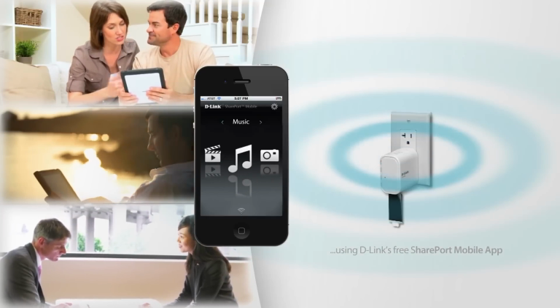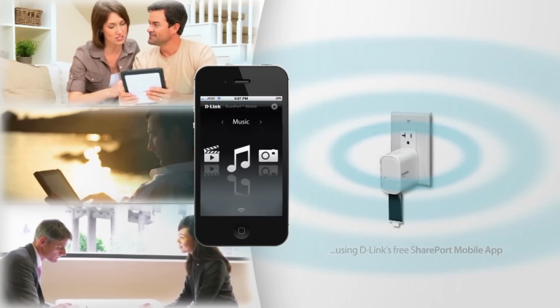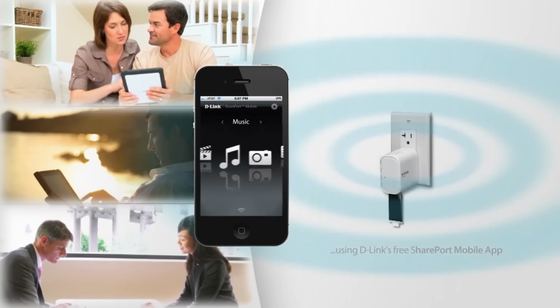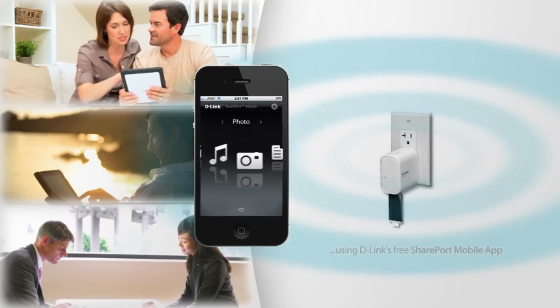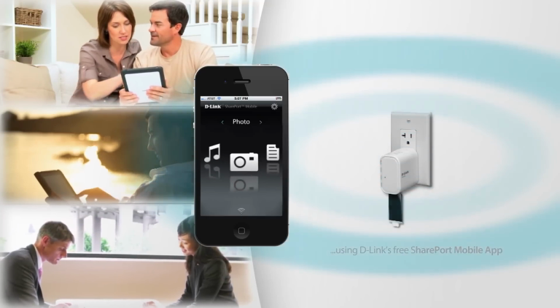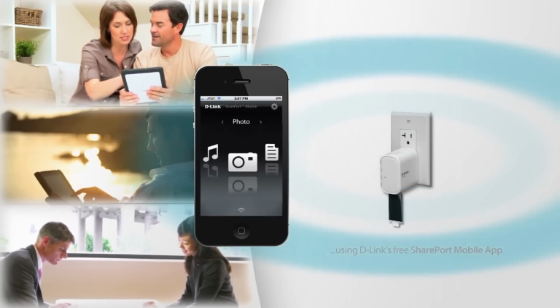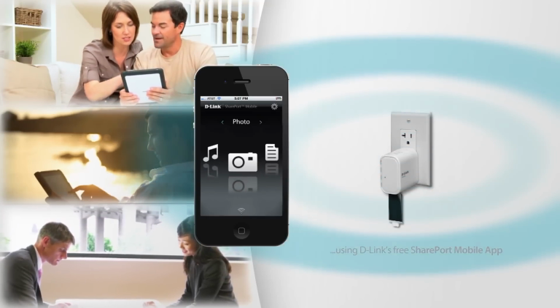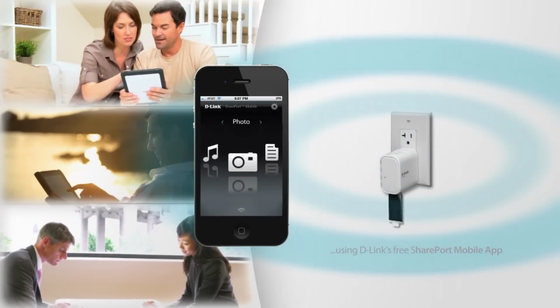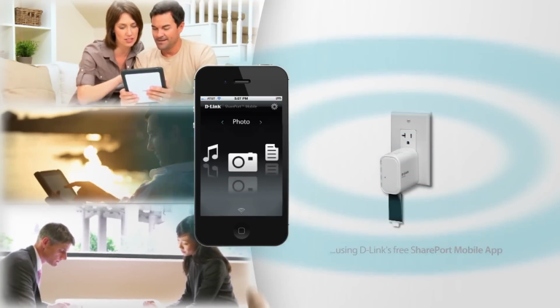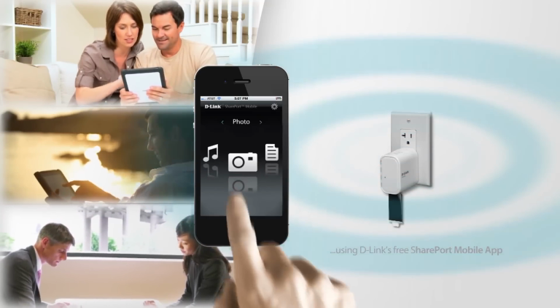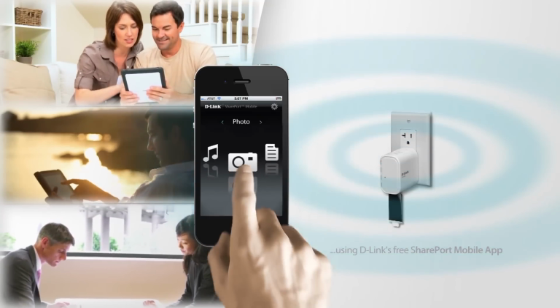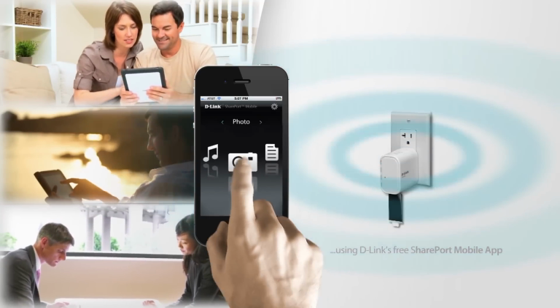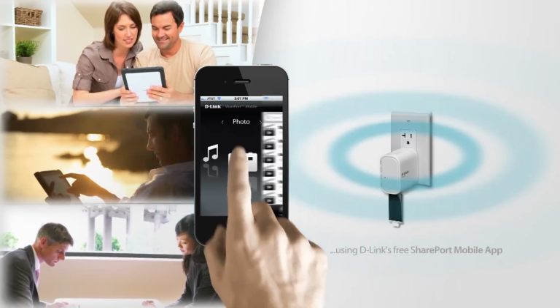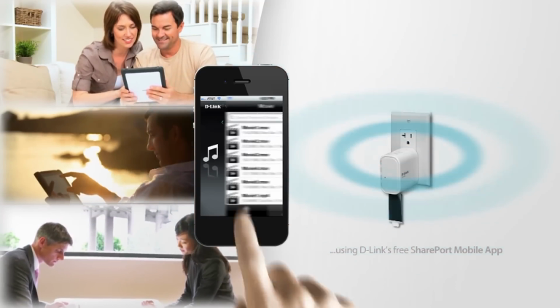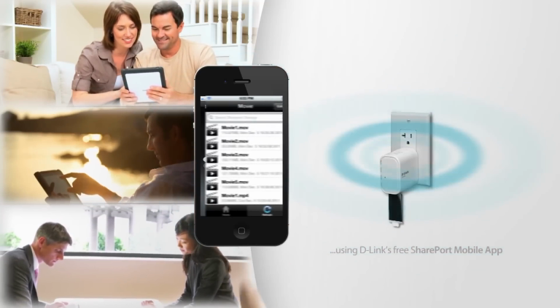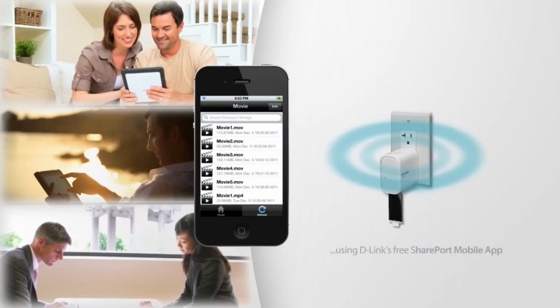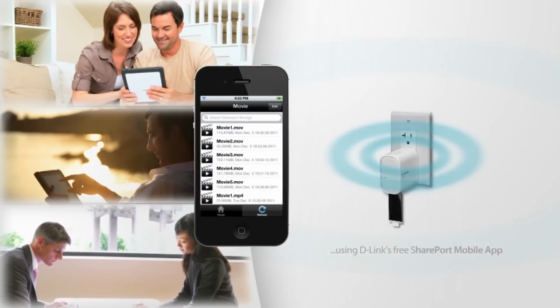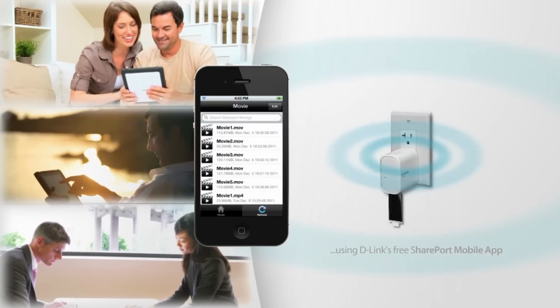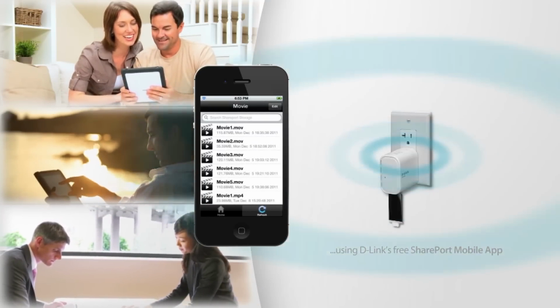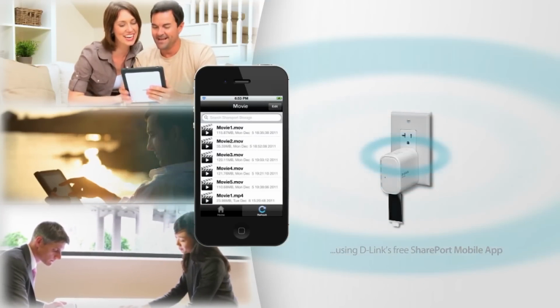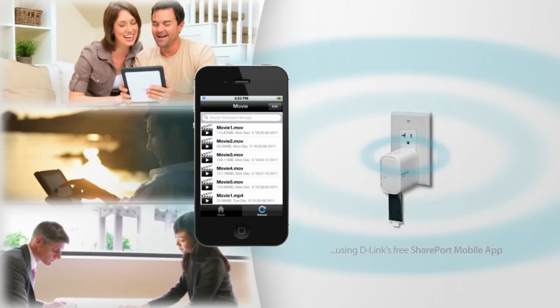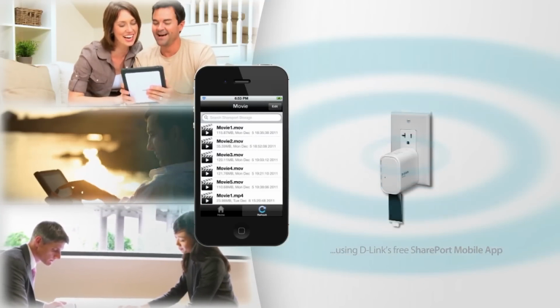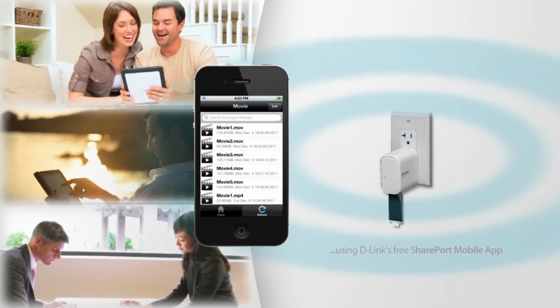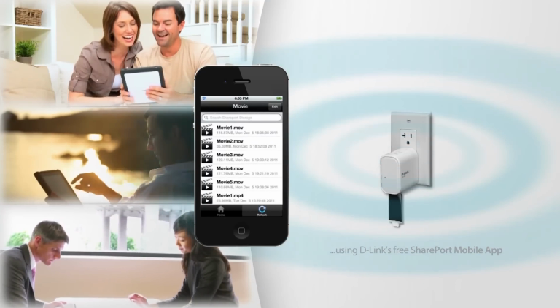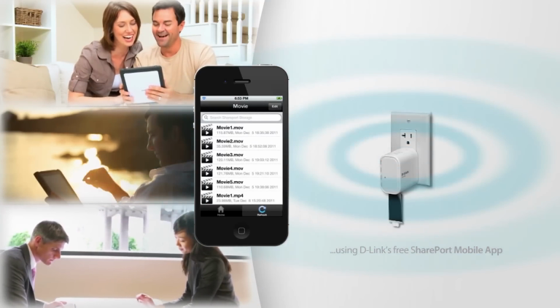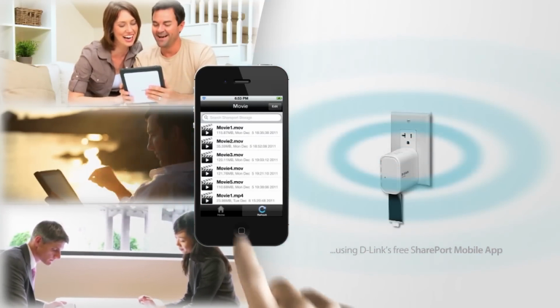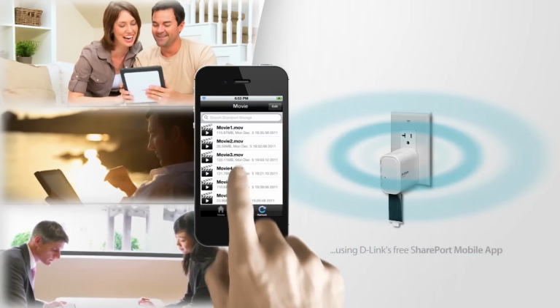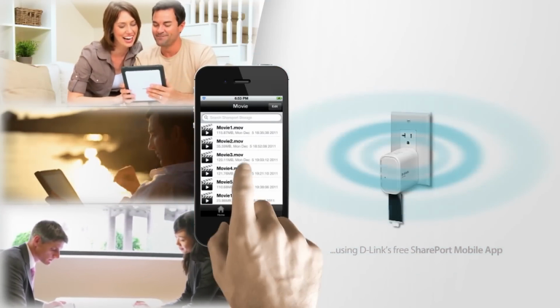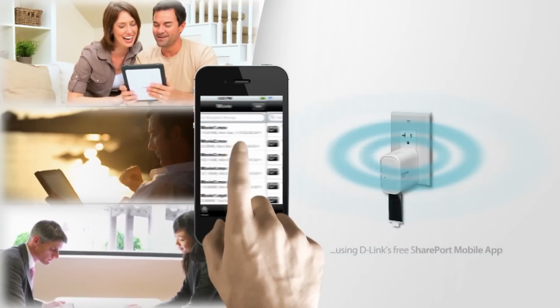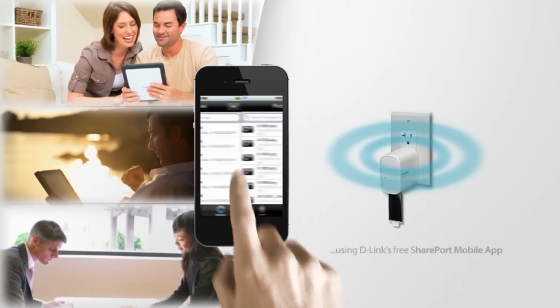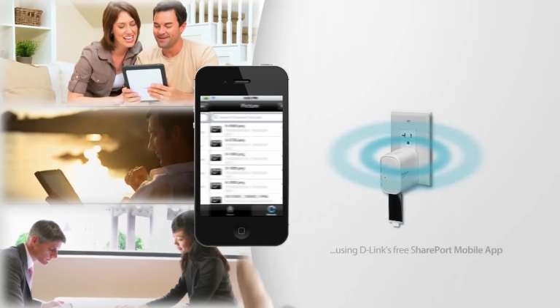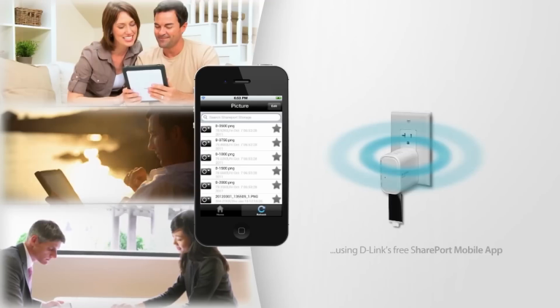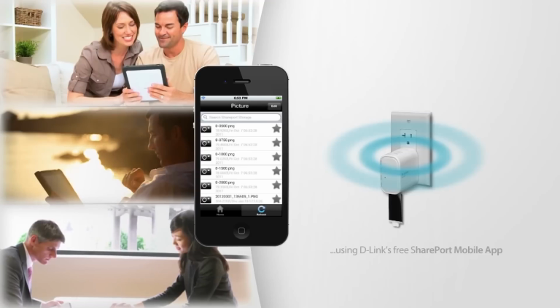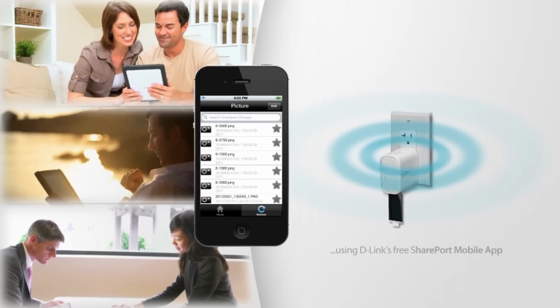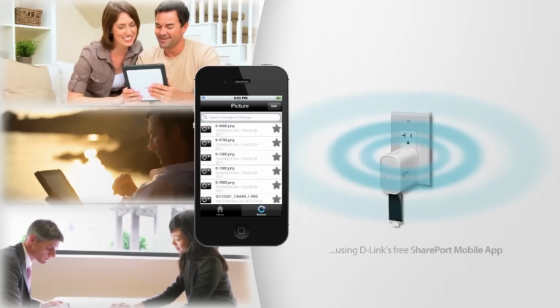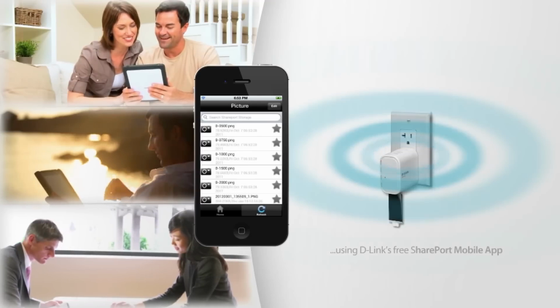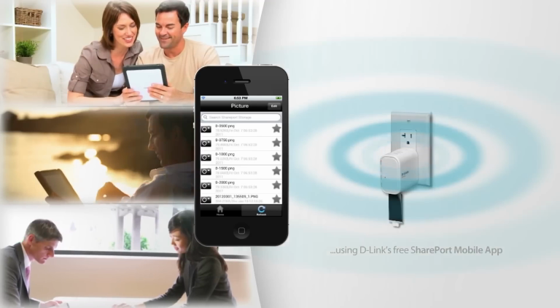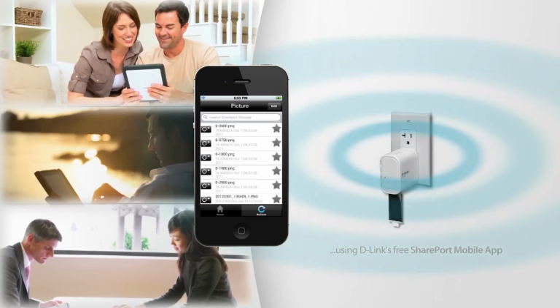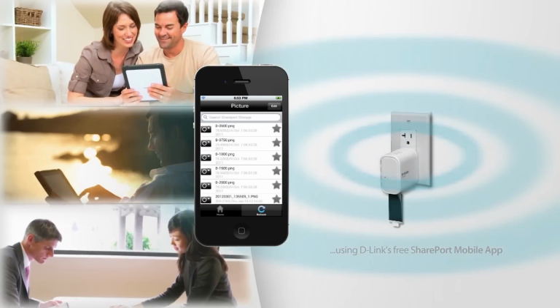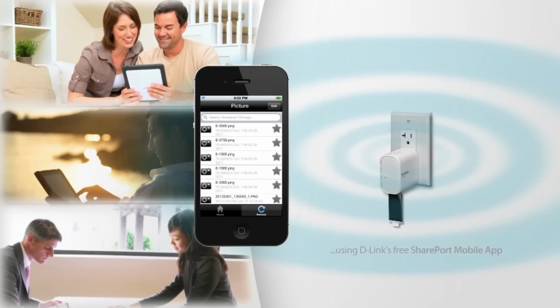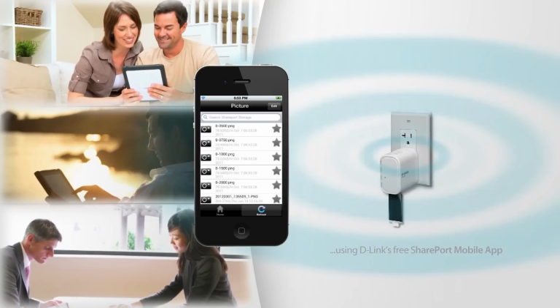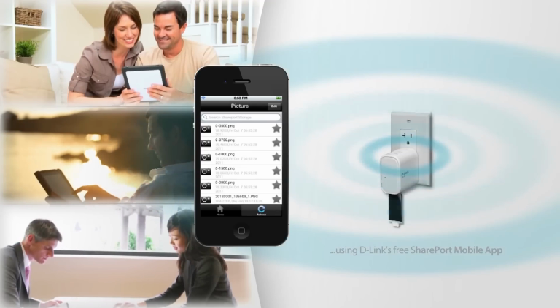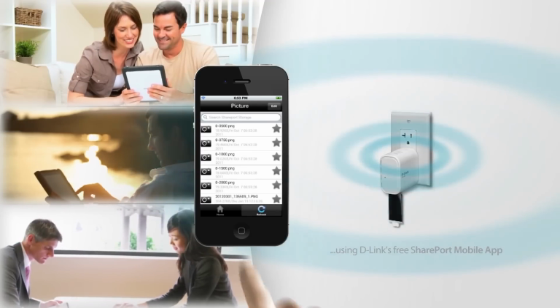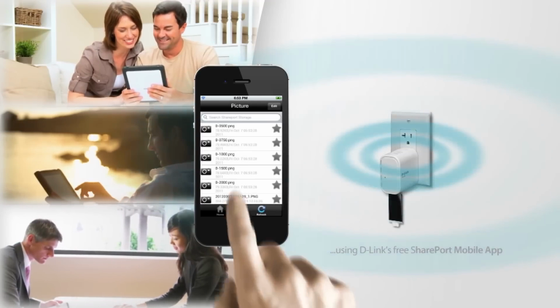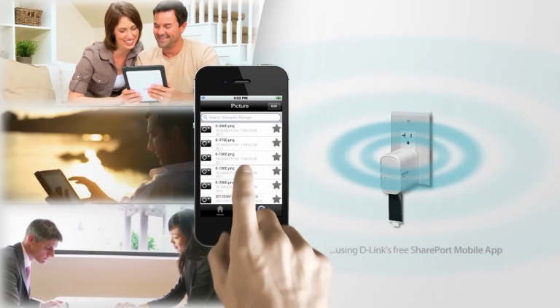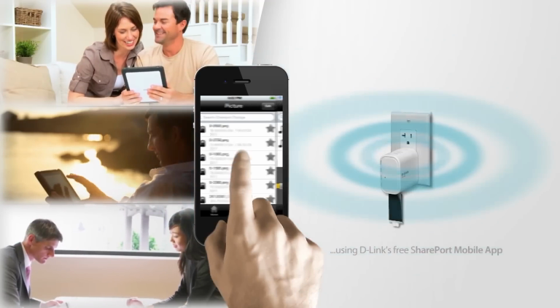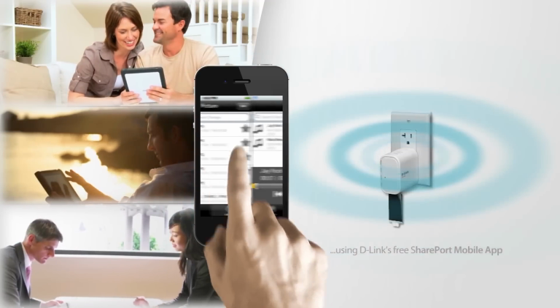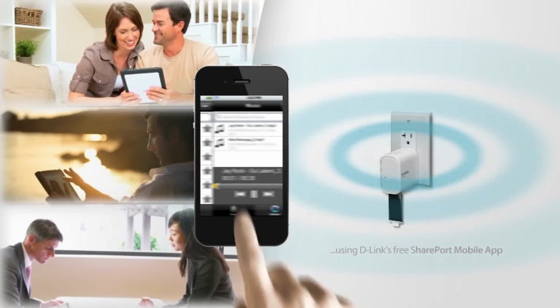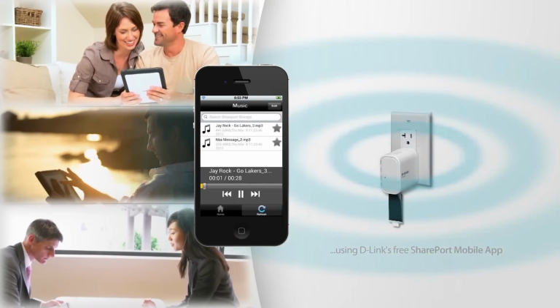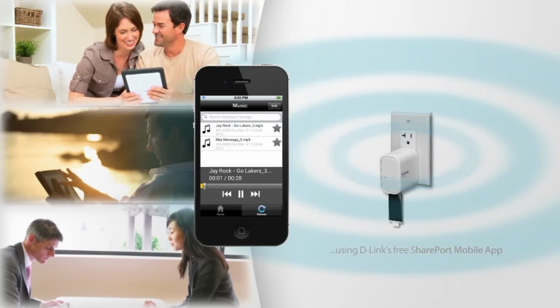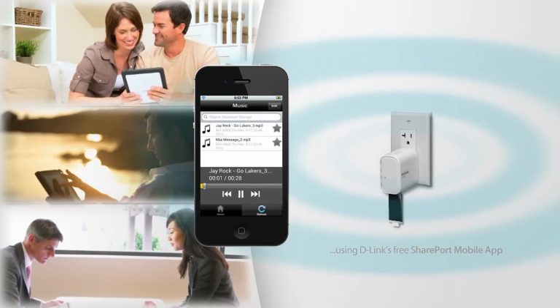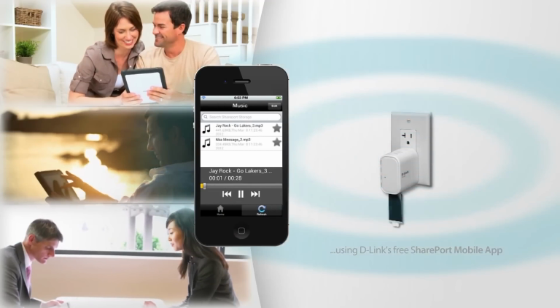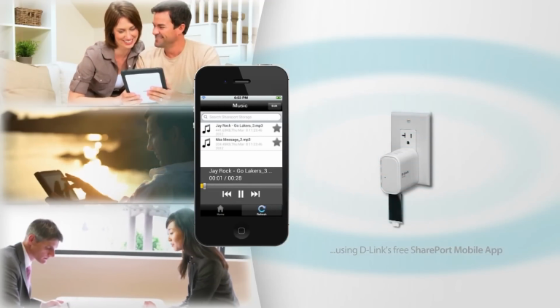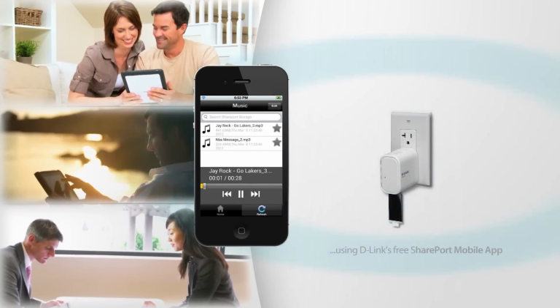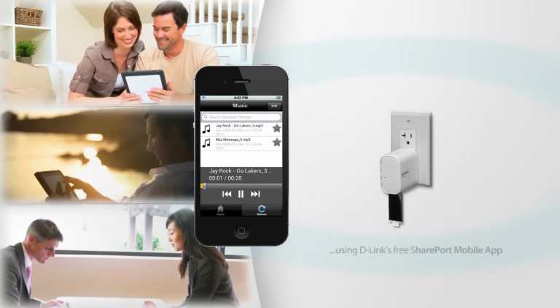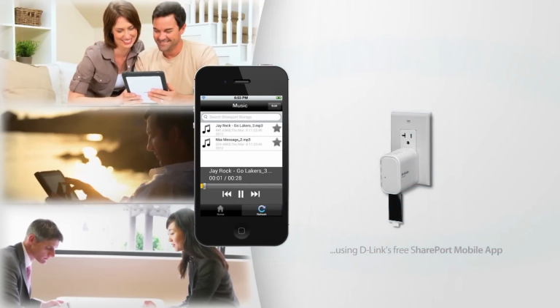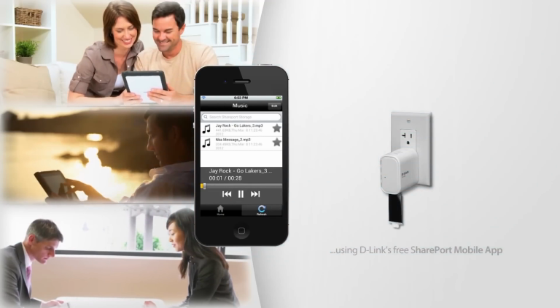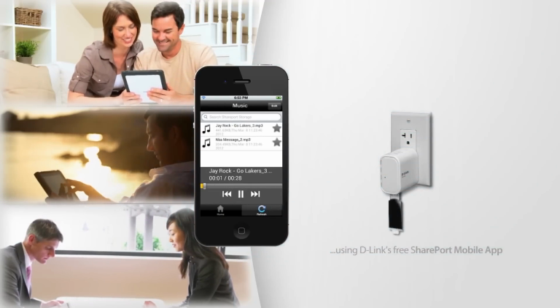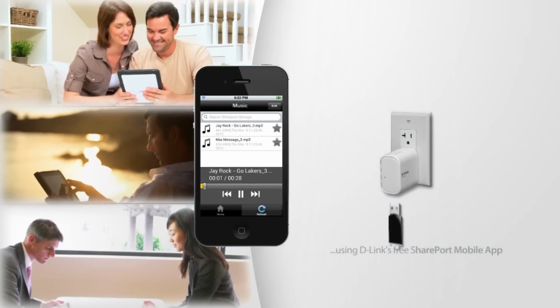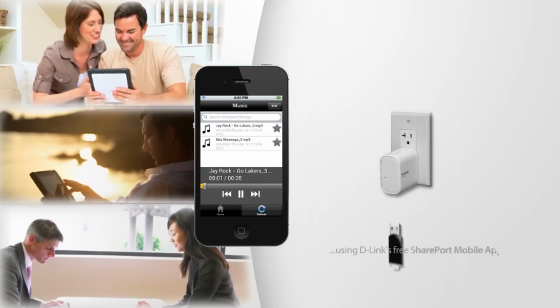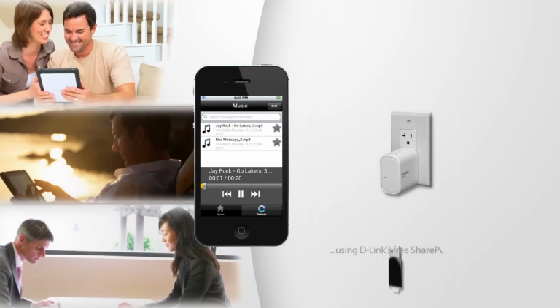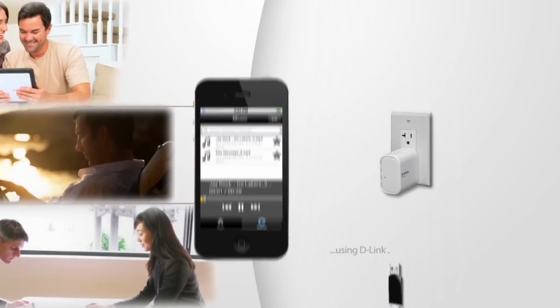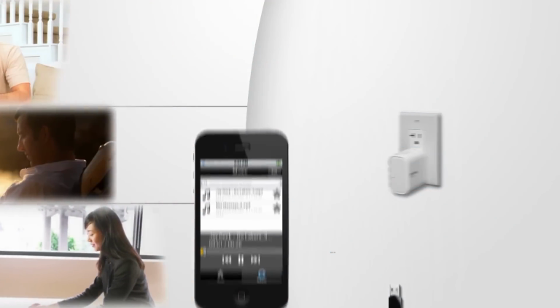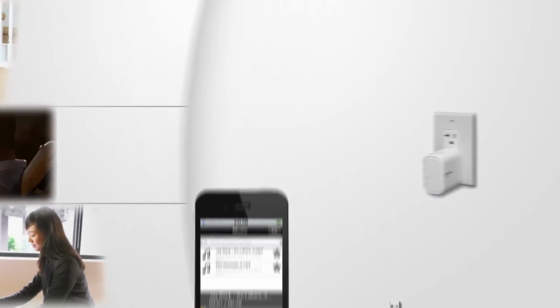It can also act as a storage drive for your iPhone, iPad, or Android device, giving you more capacity for your favorite media.